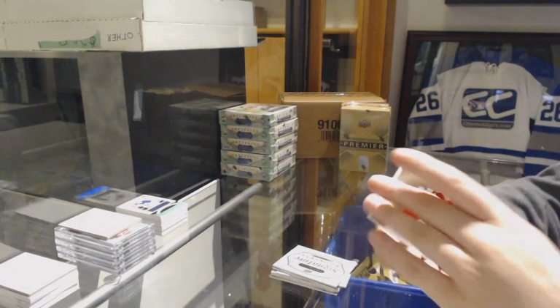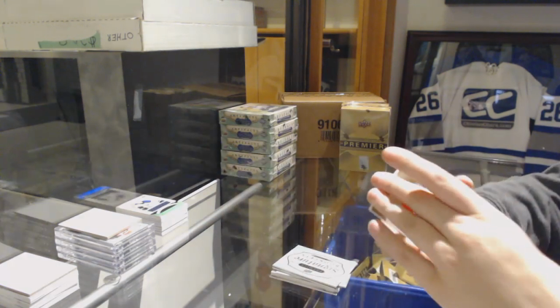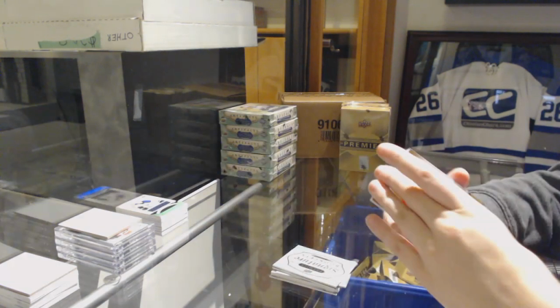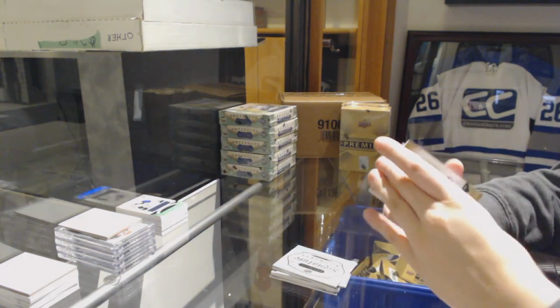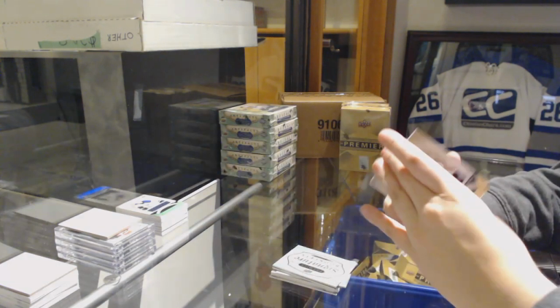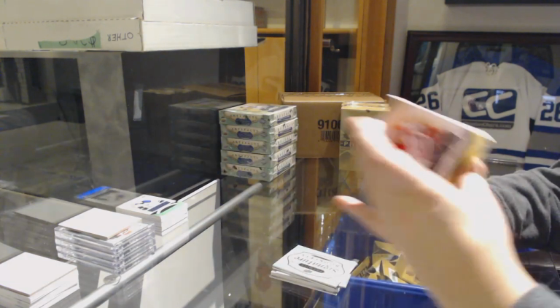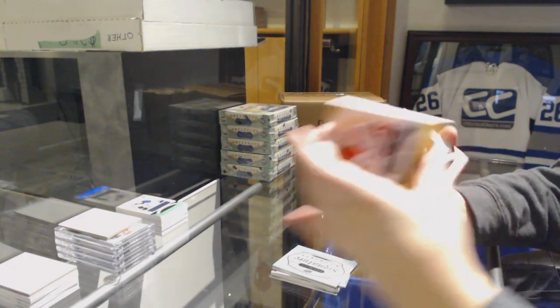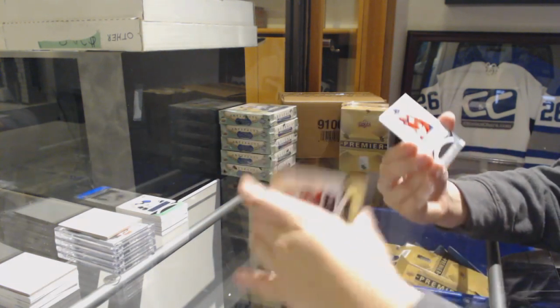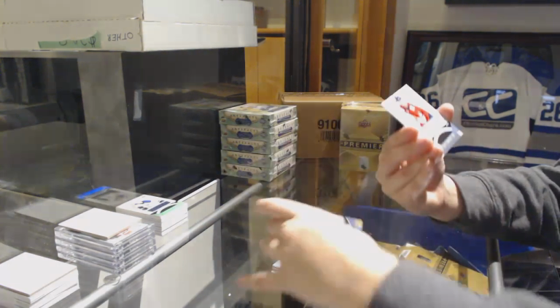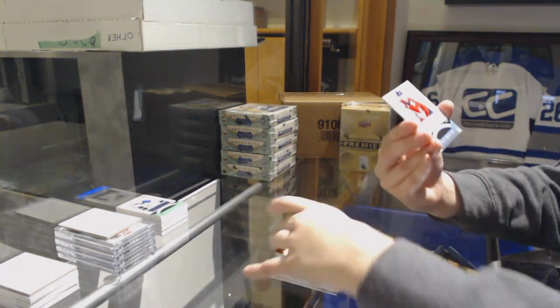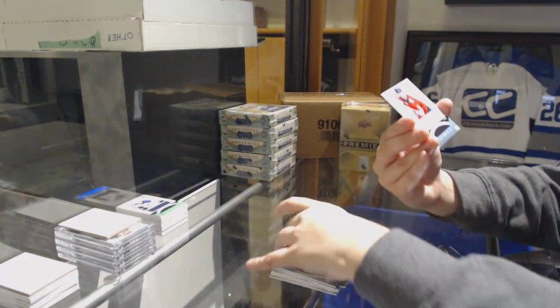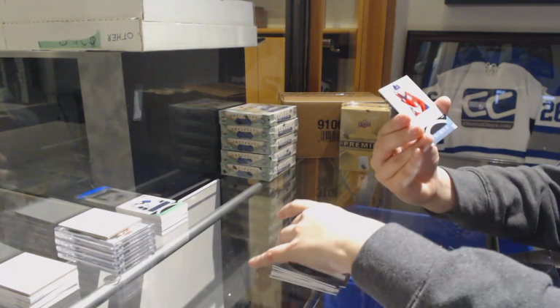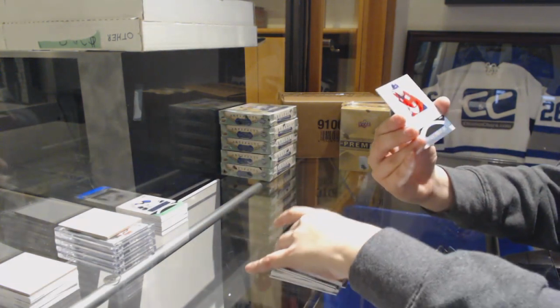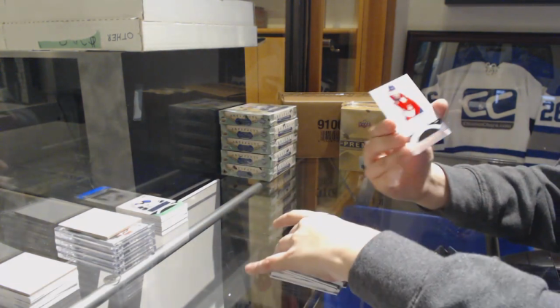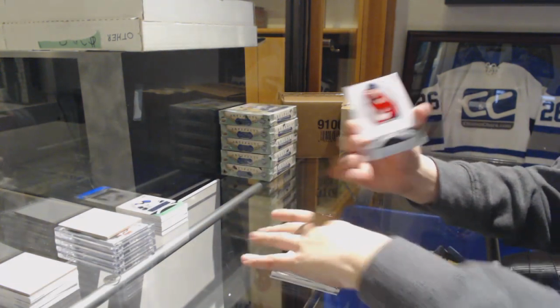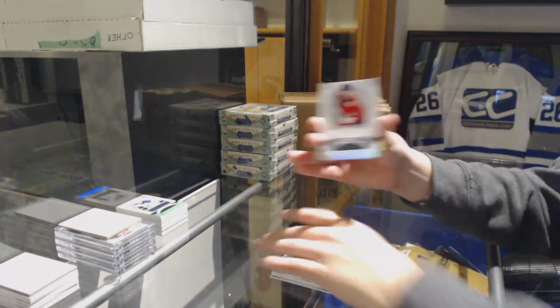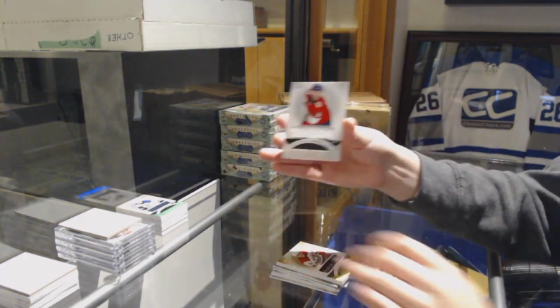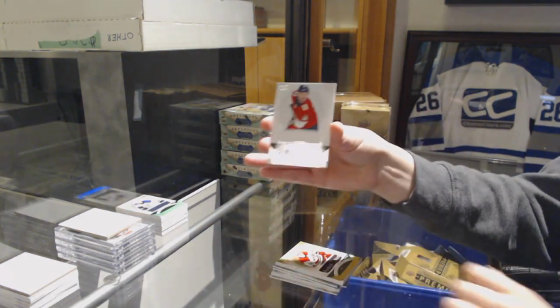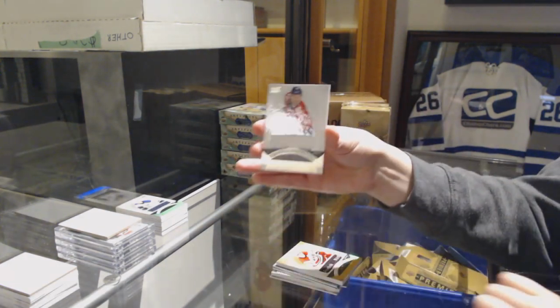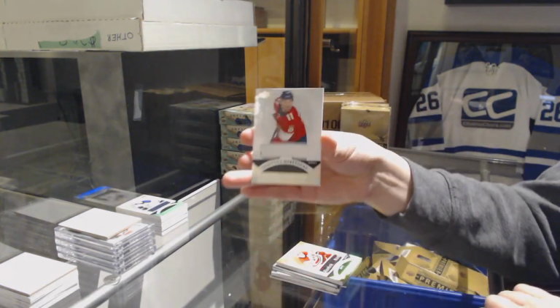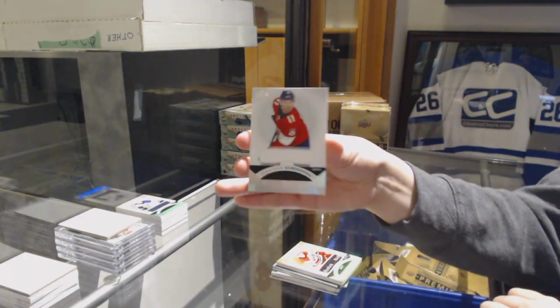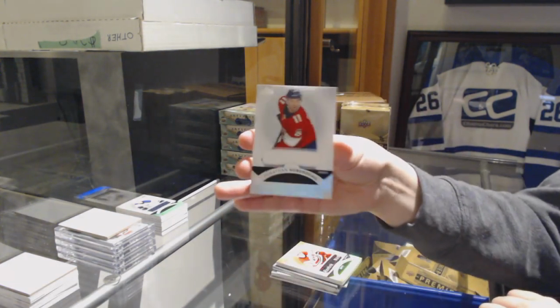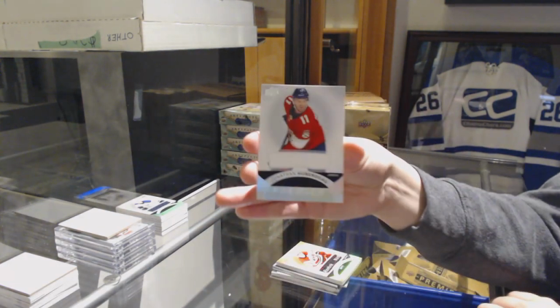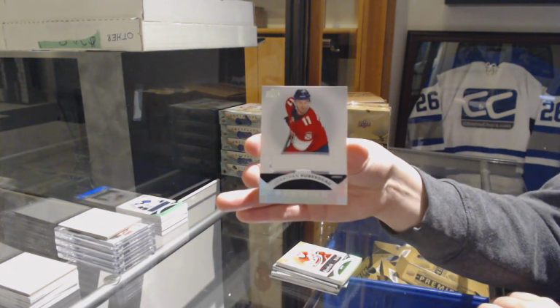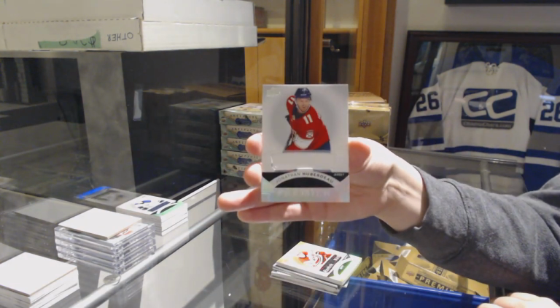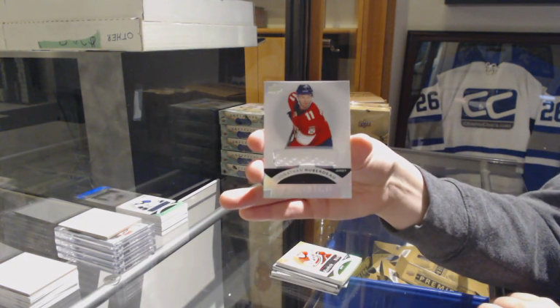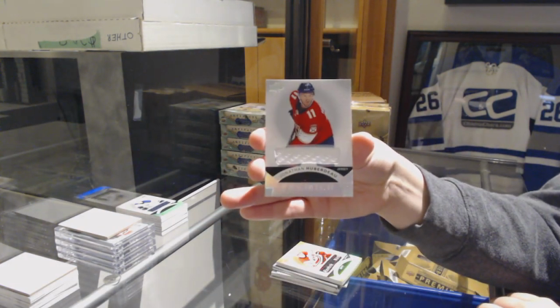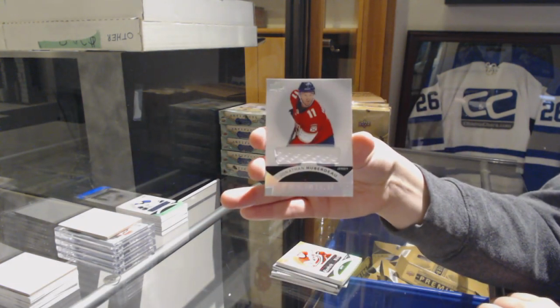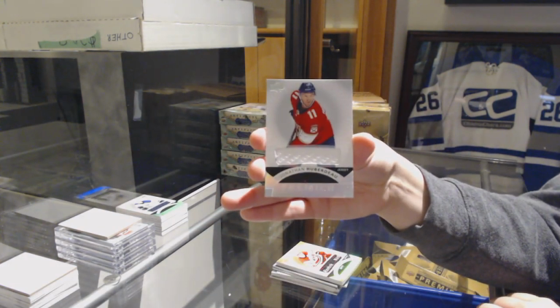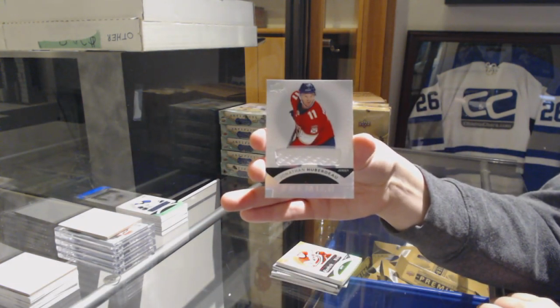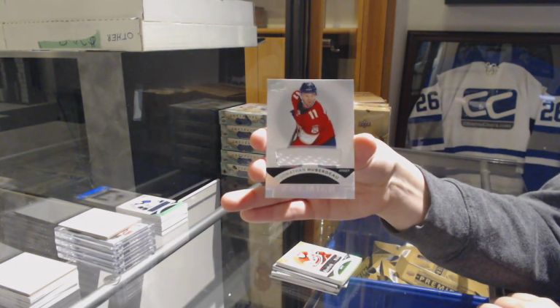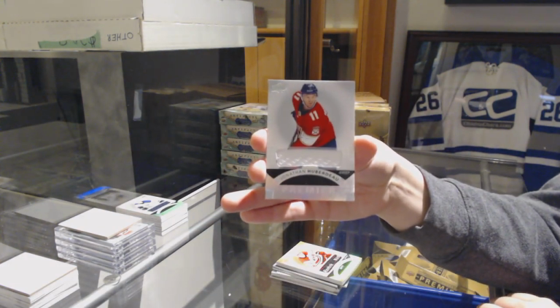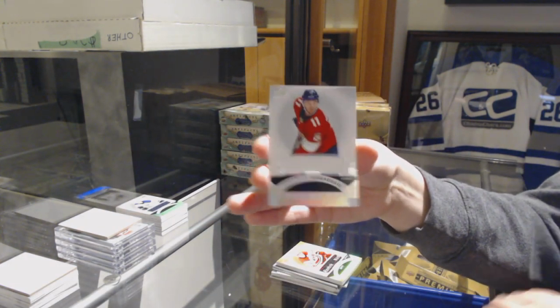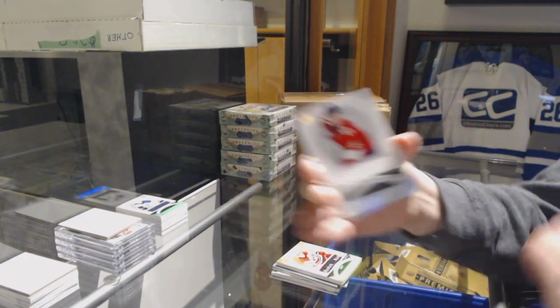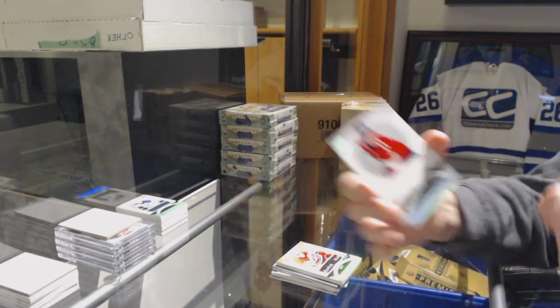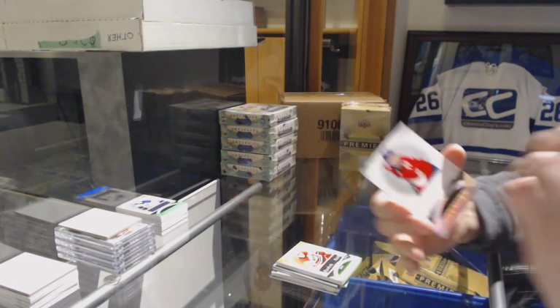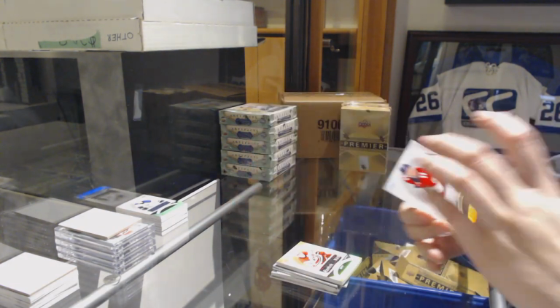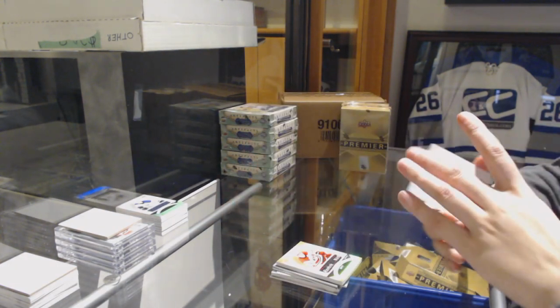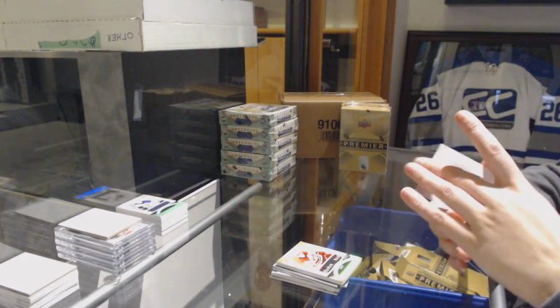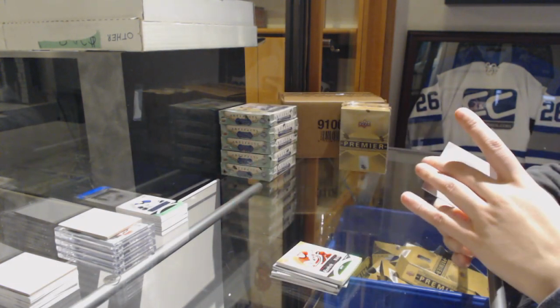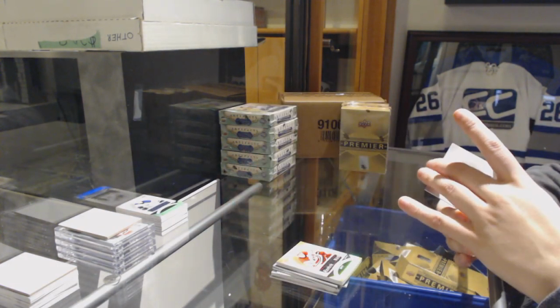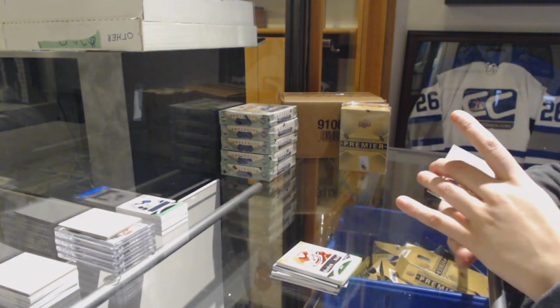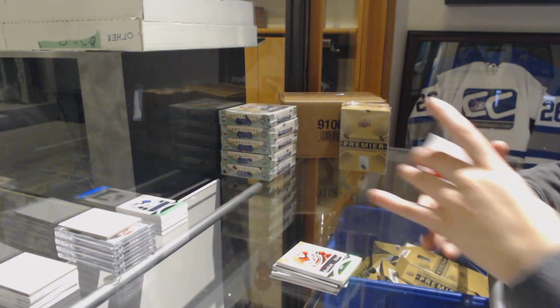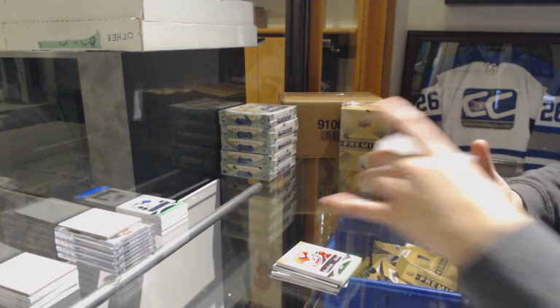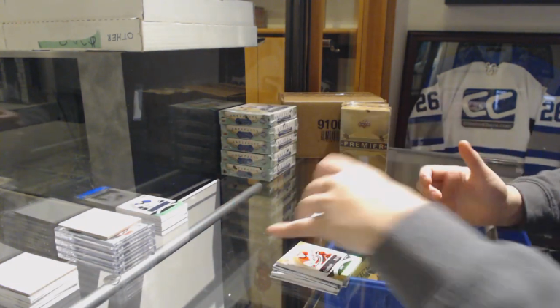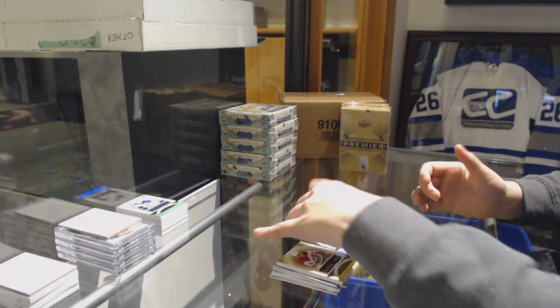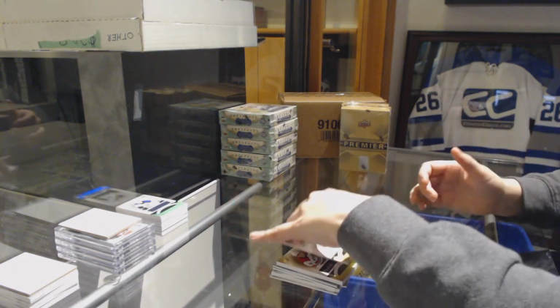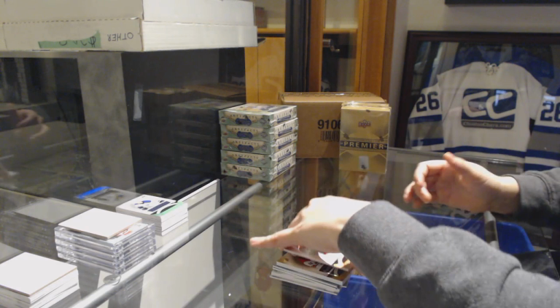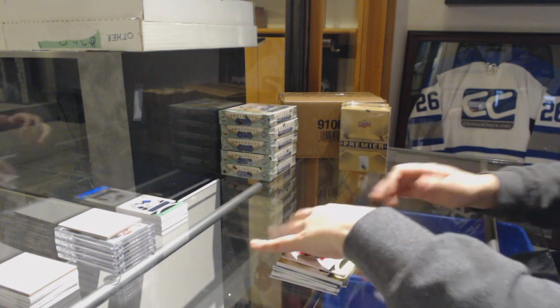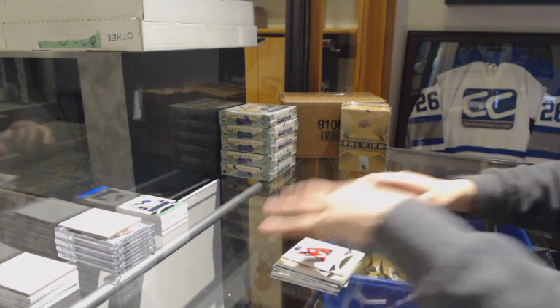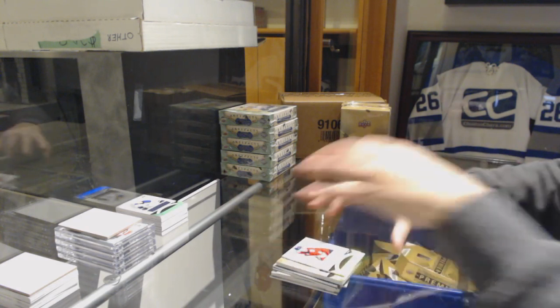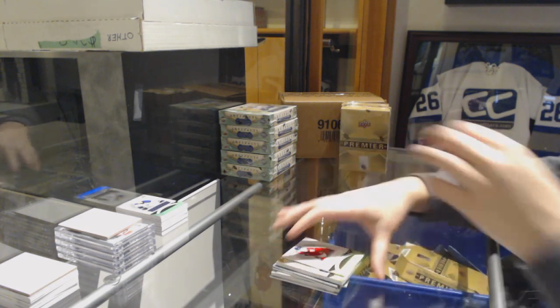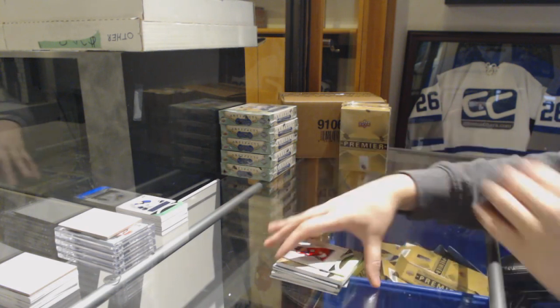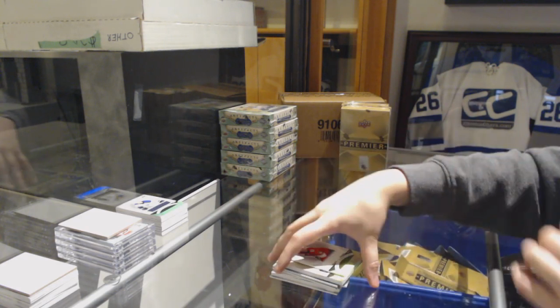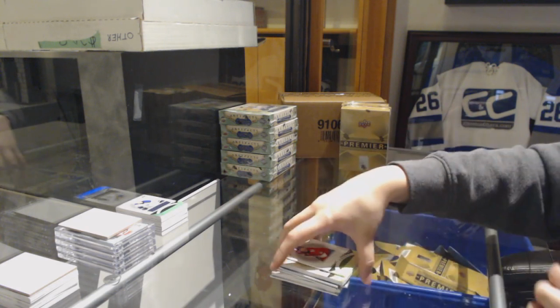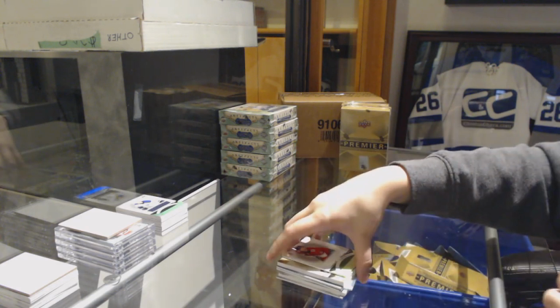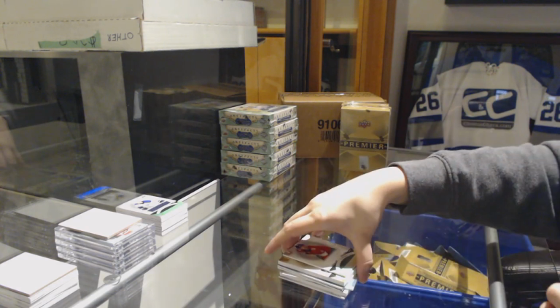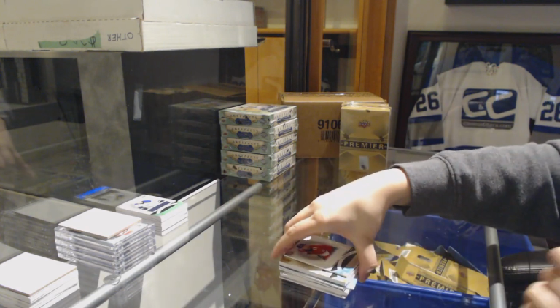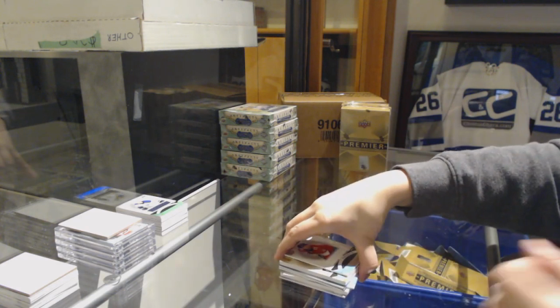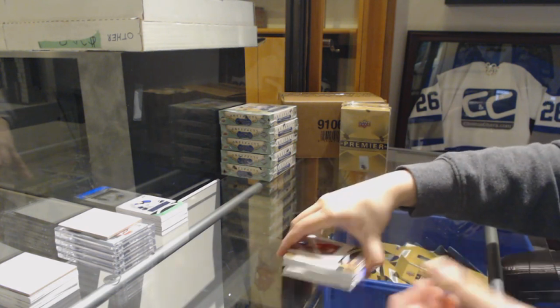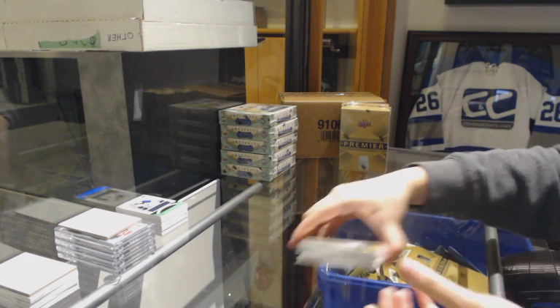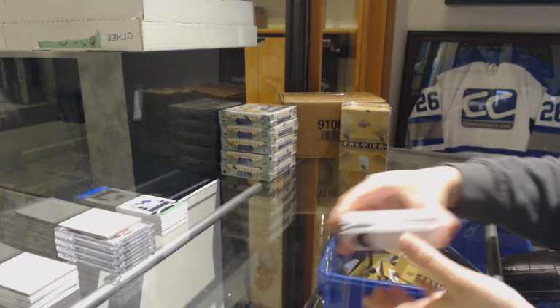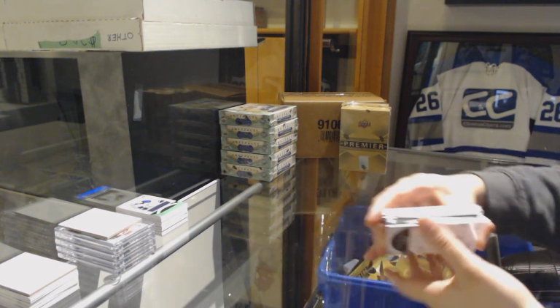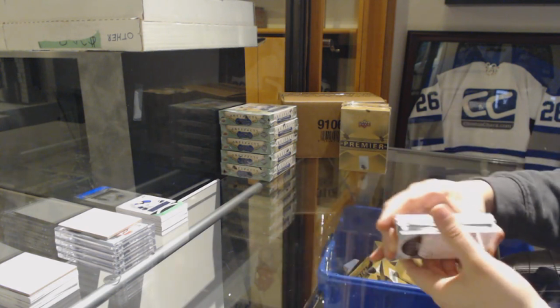And a jersey of Jonathan Huberdeau for the Florida Panthers, number 699 for the Carolina Hurricanes.